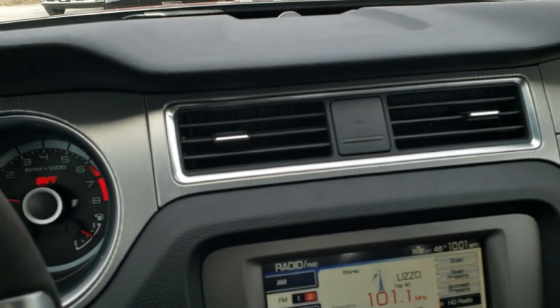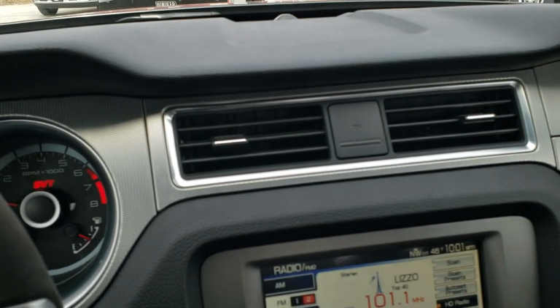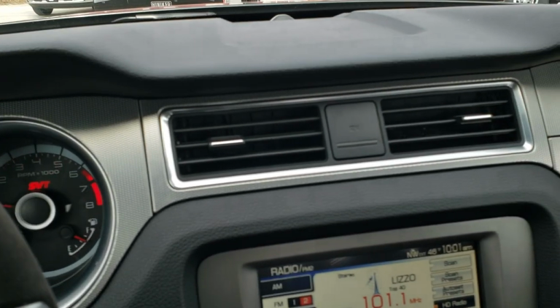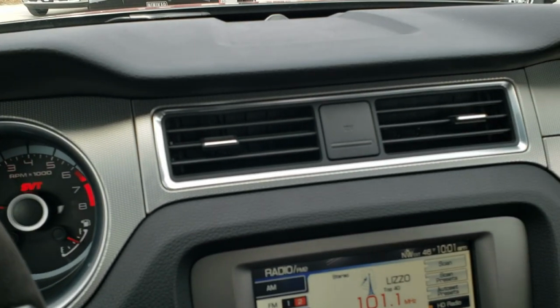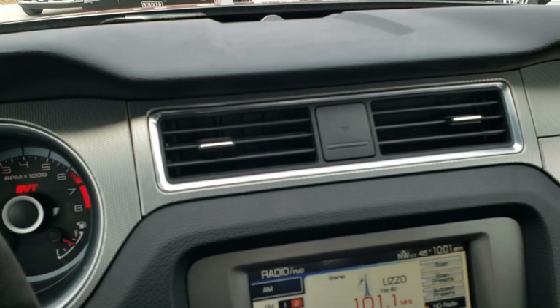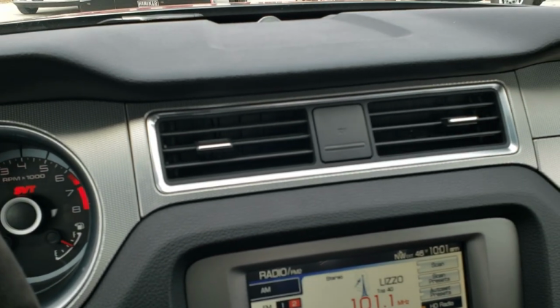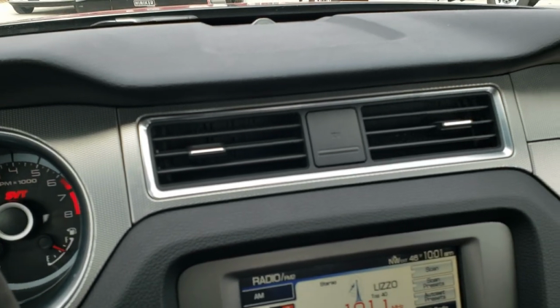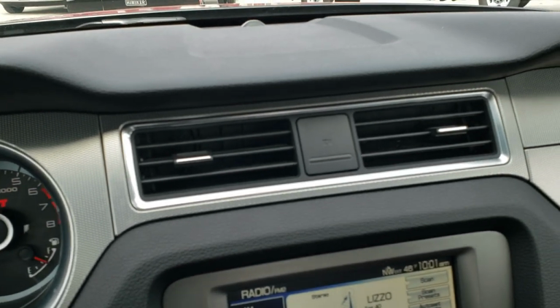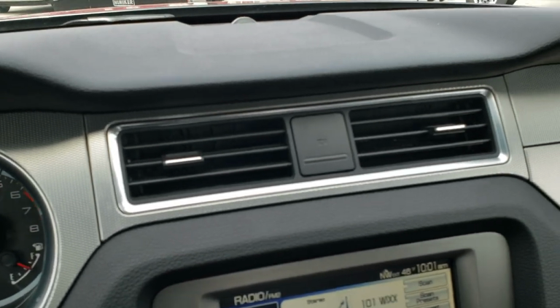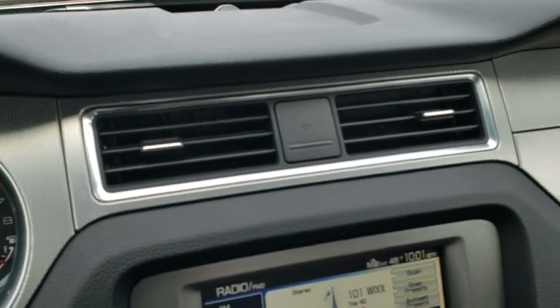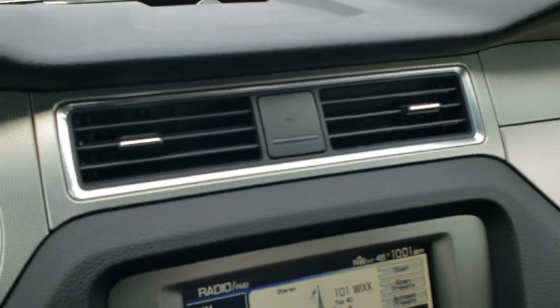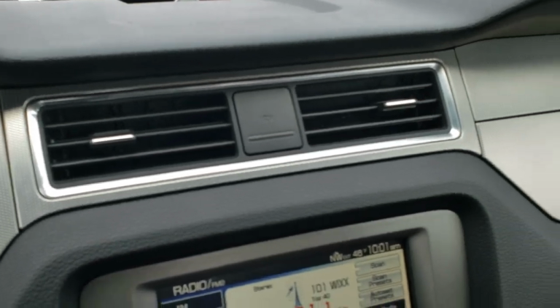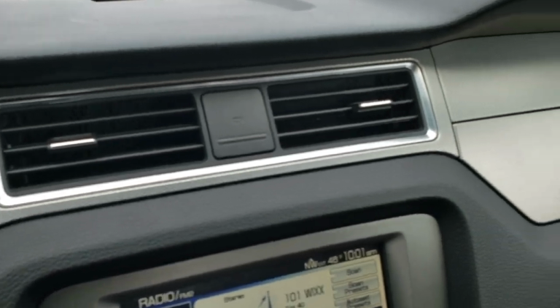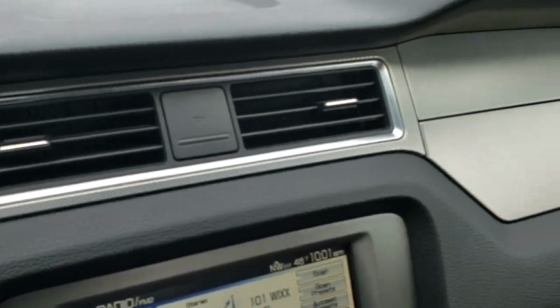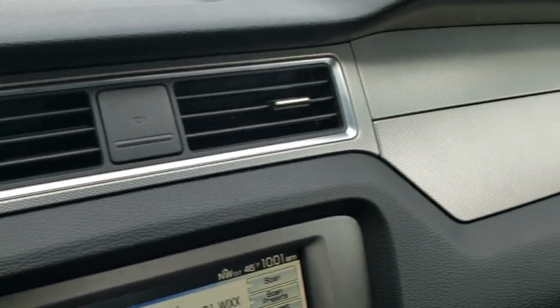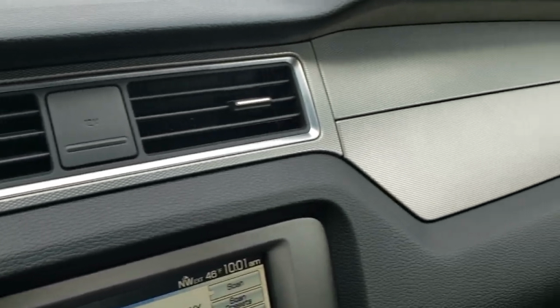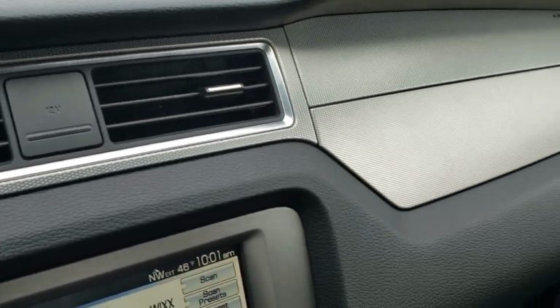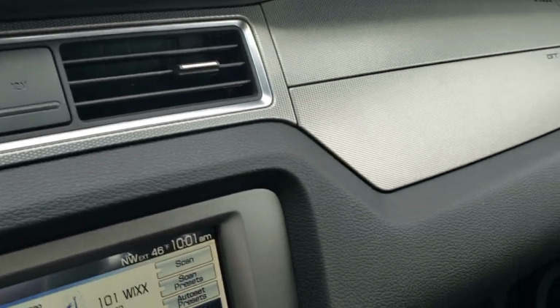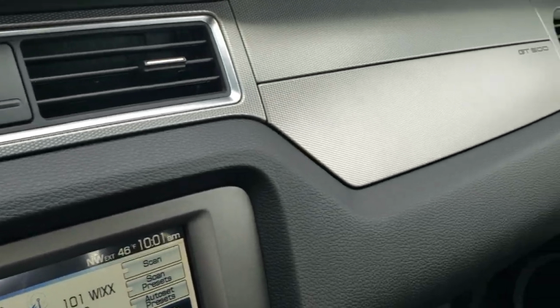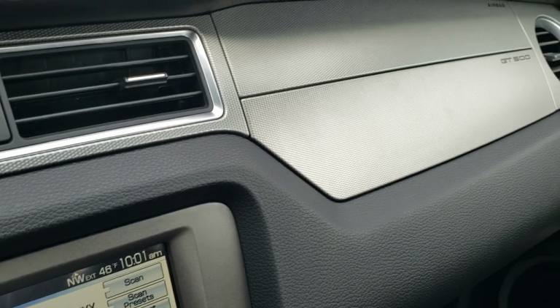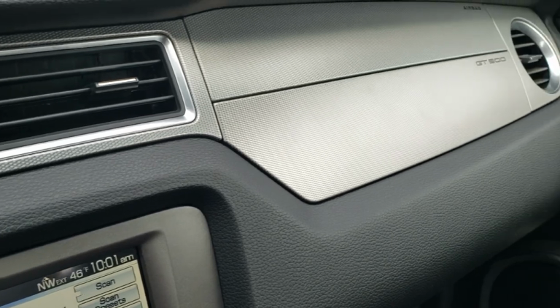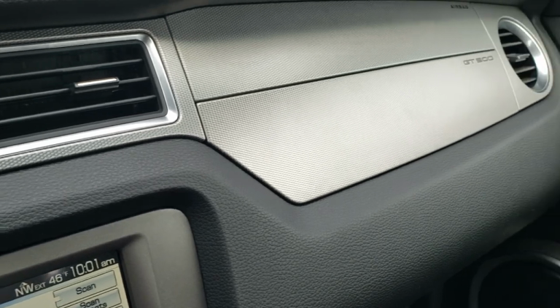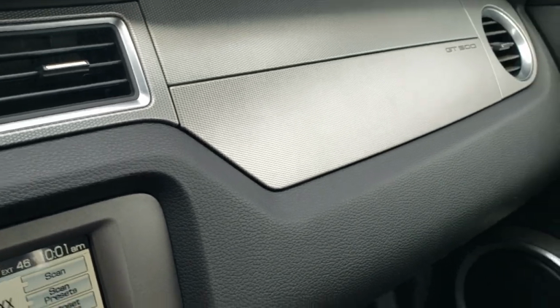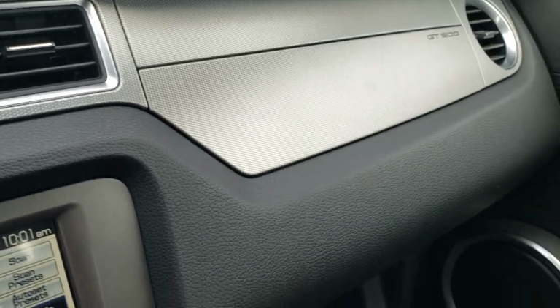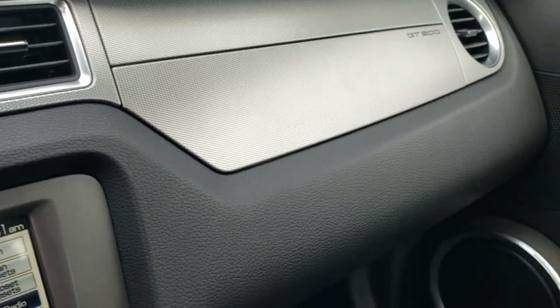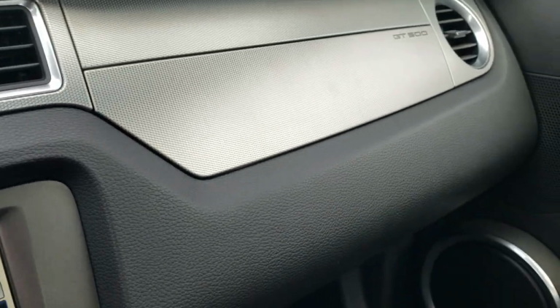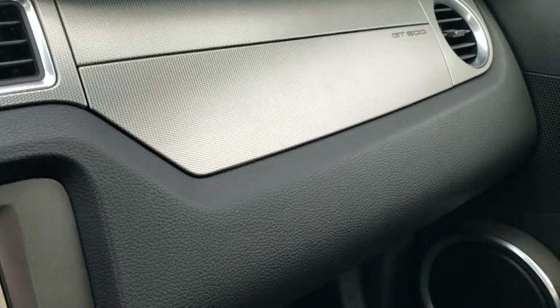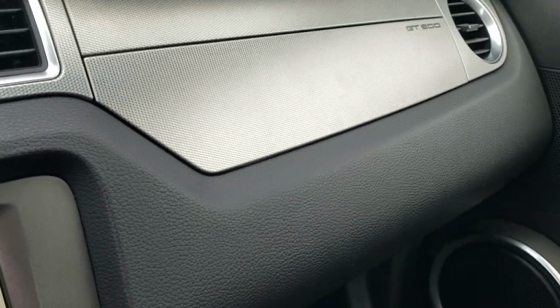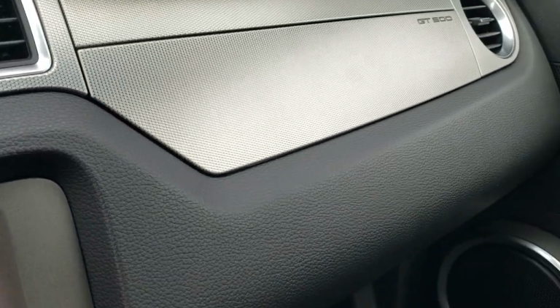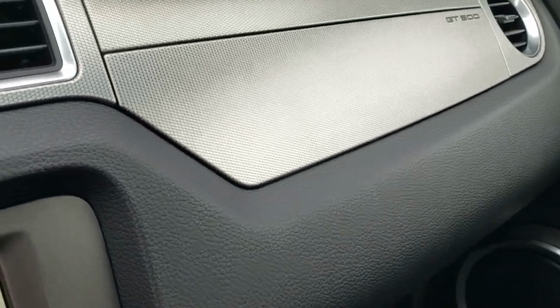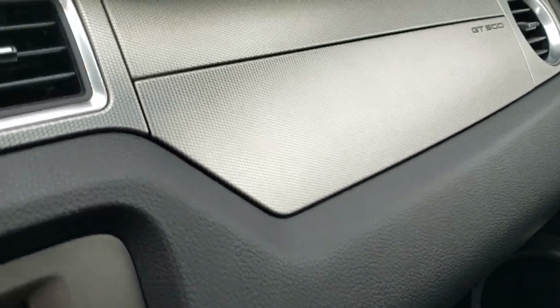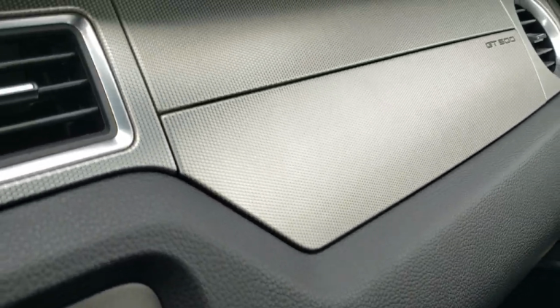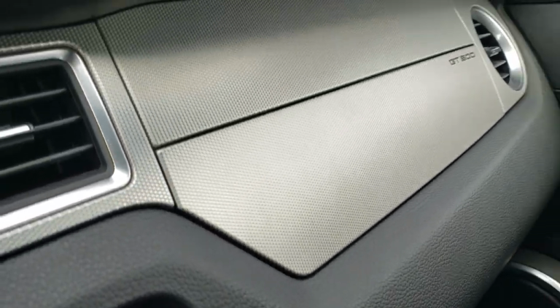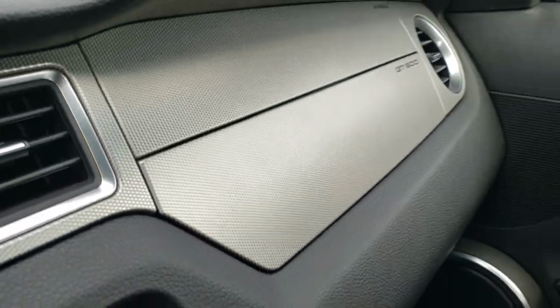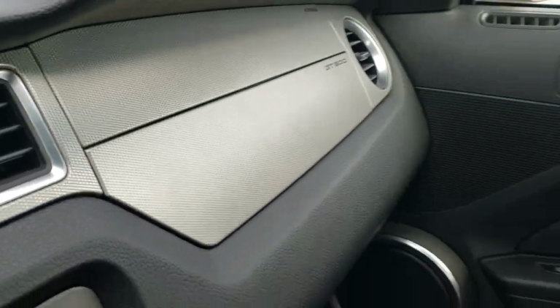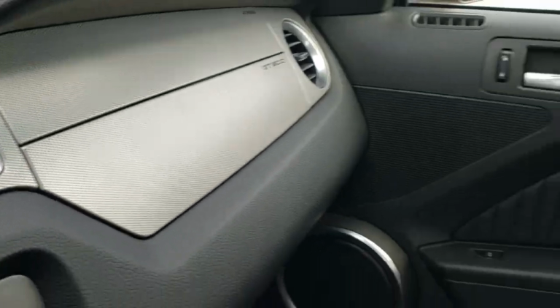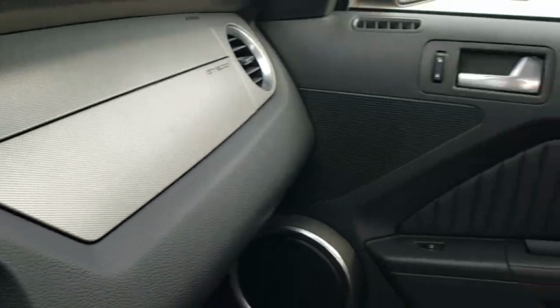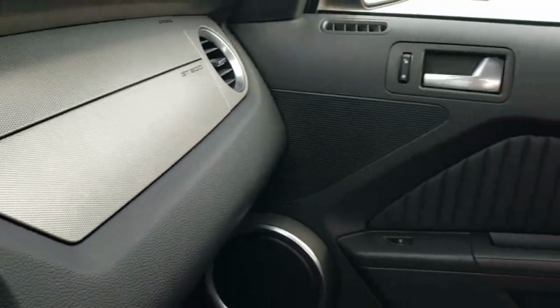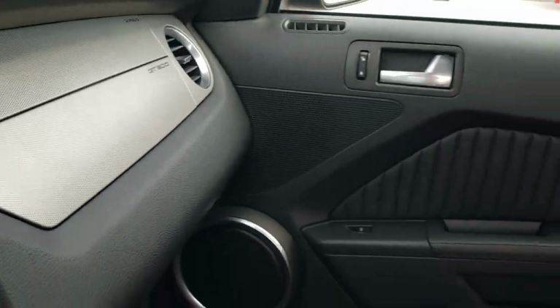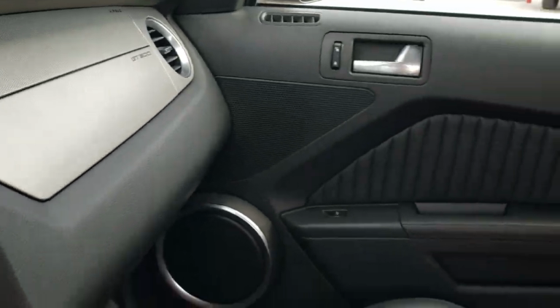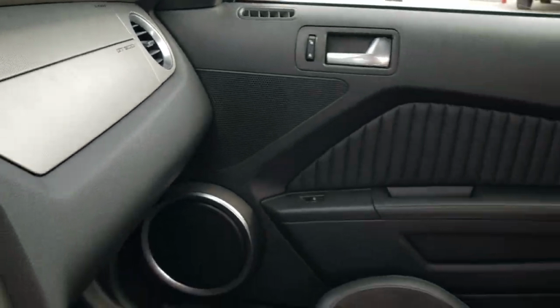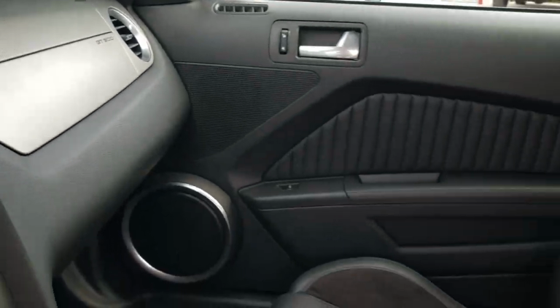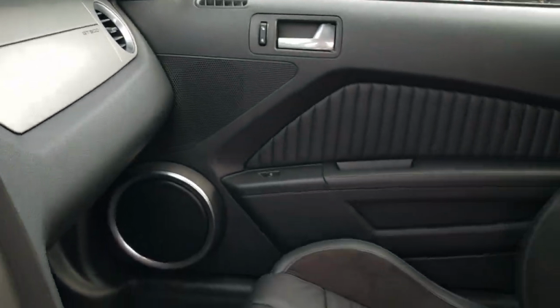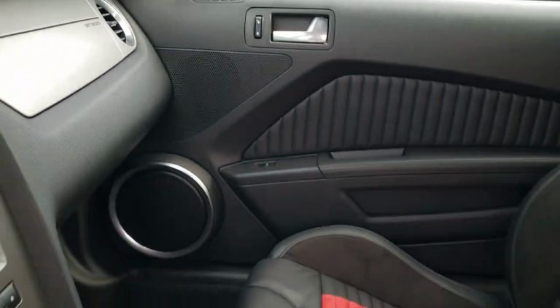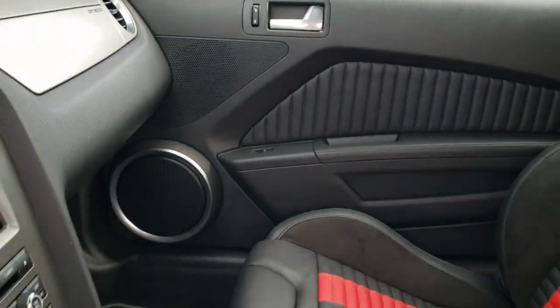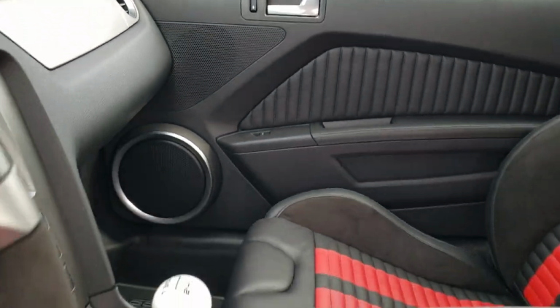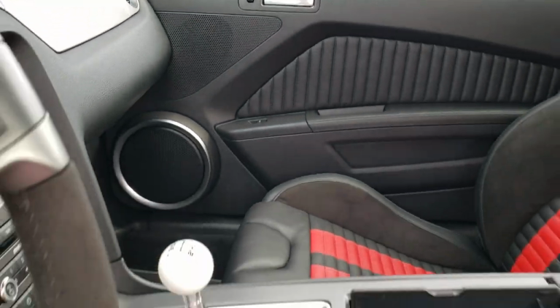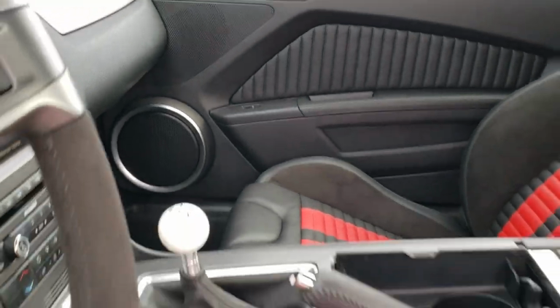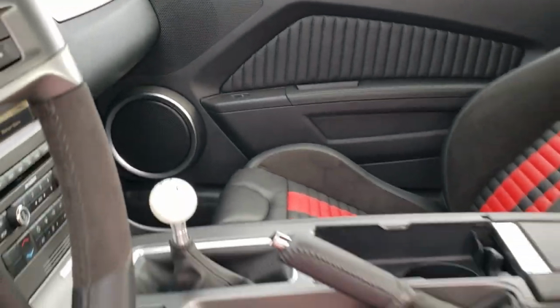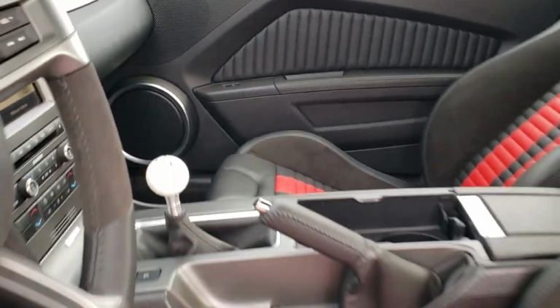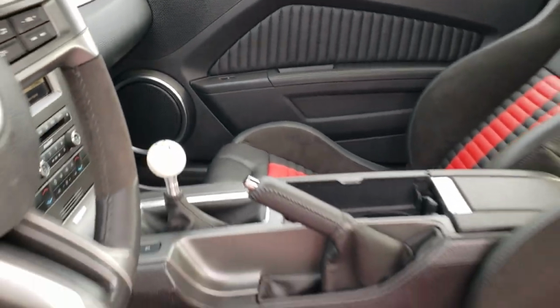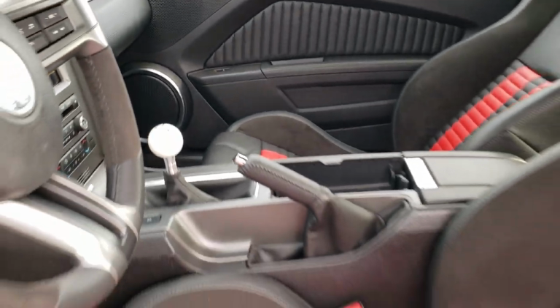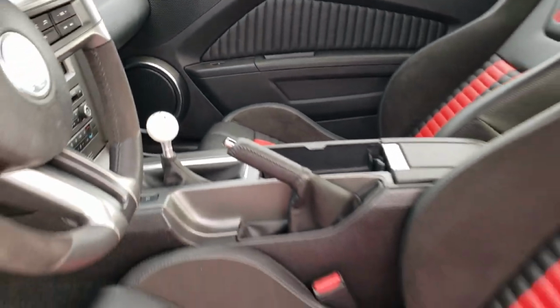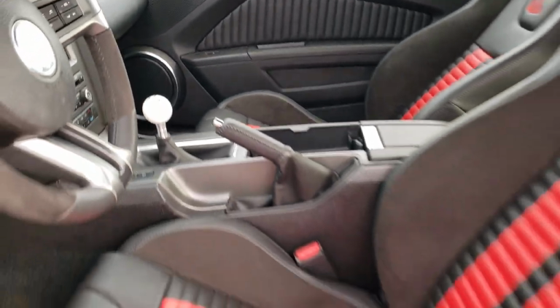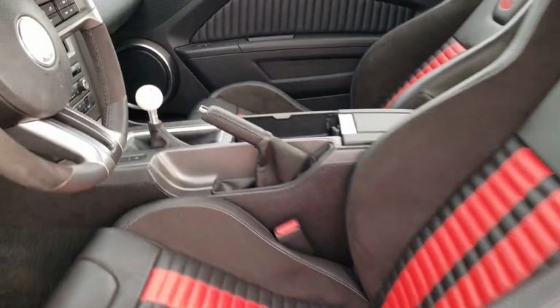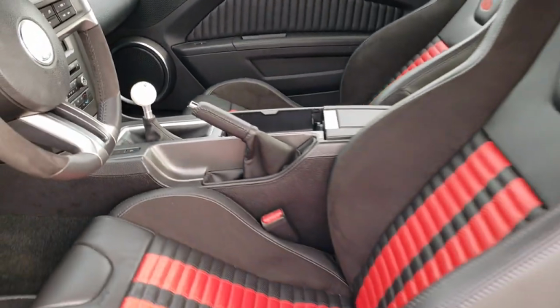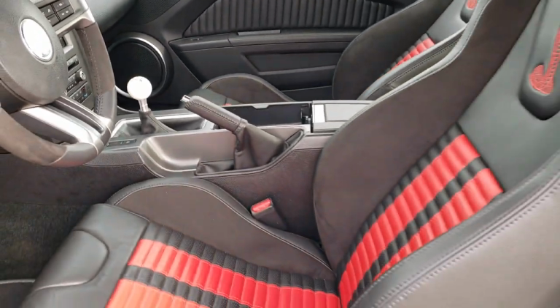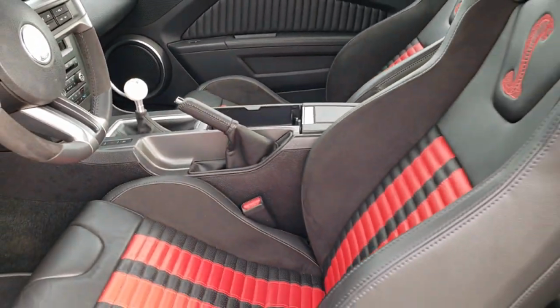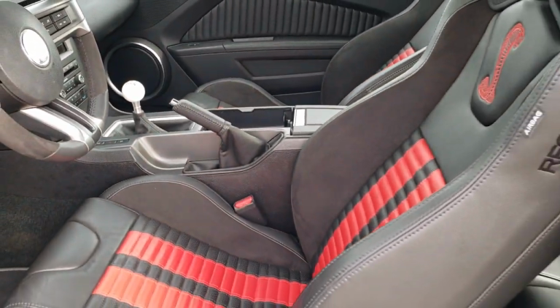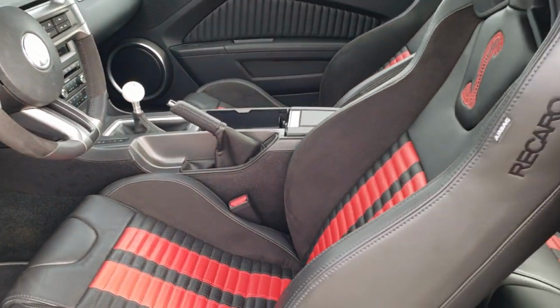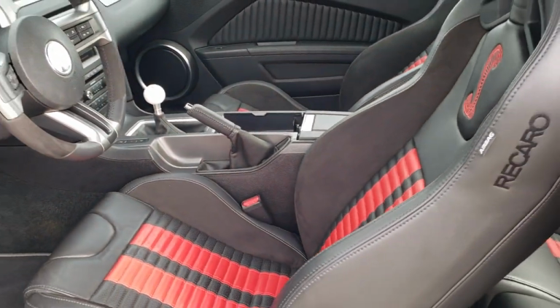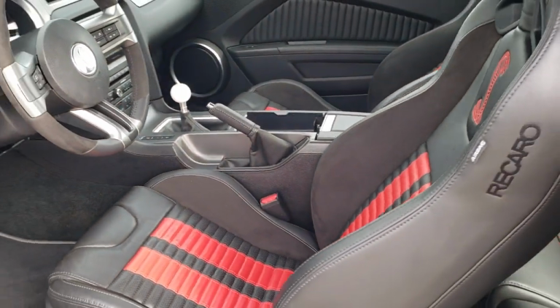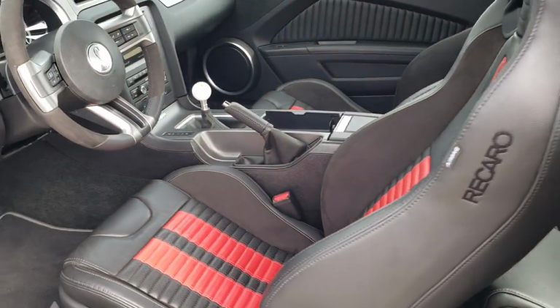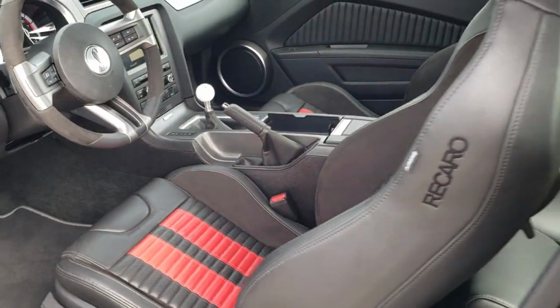And we will take a quick look under the hood, as I know that's the main feature on this car.